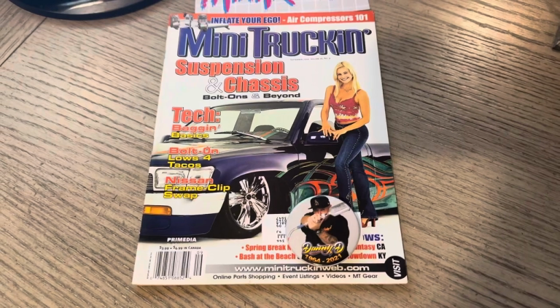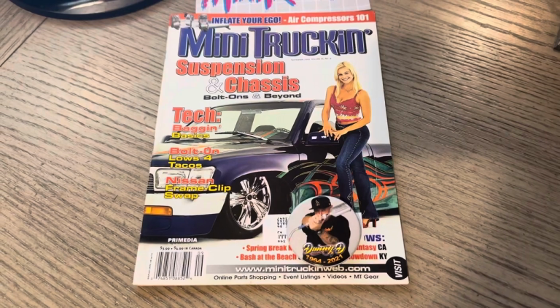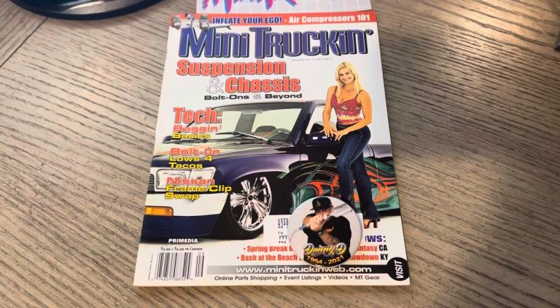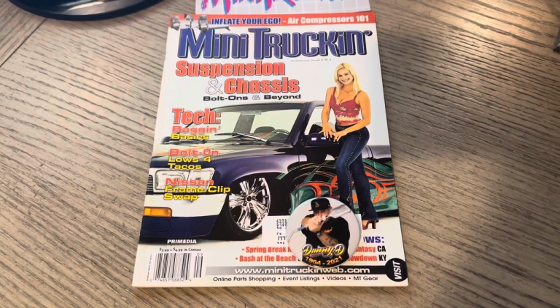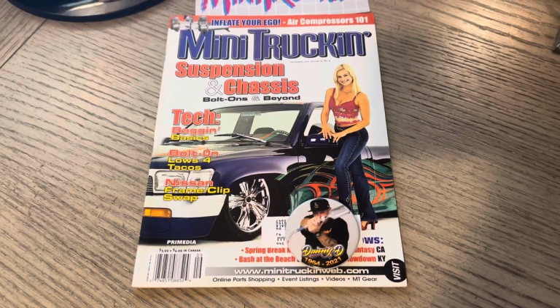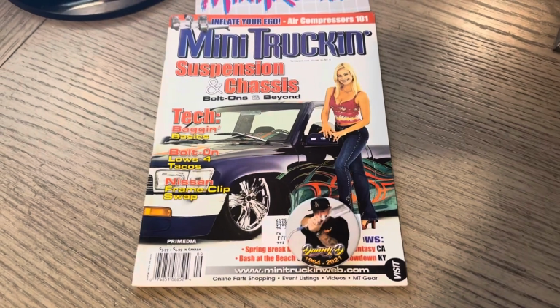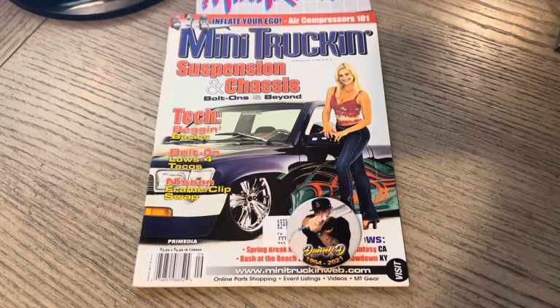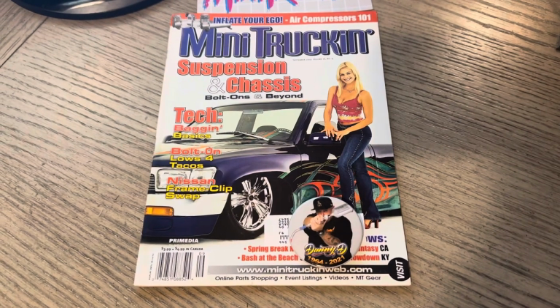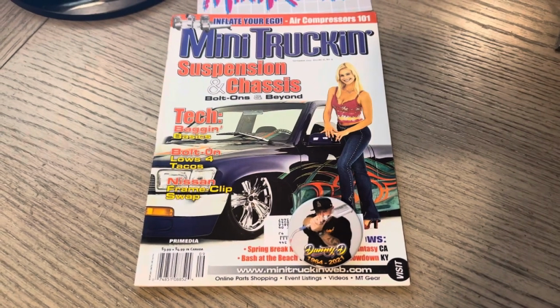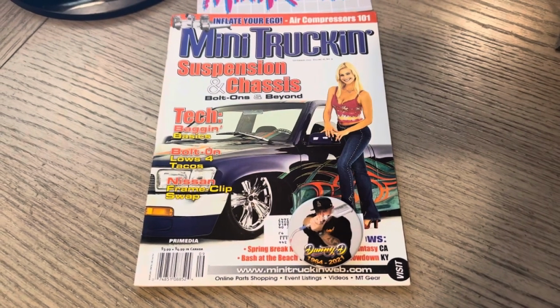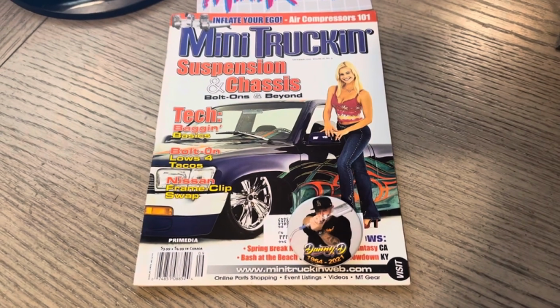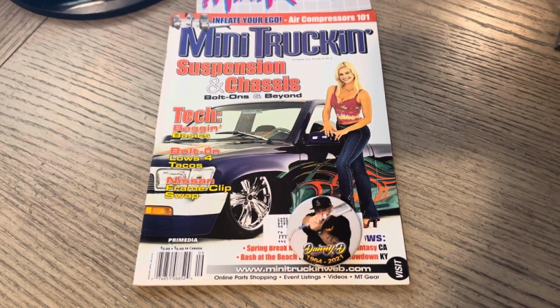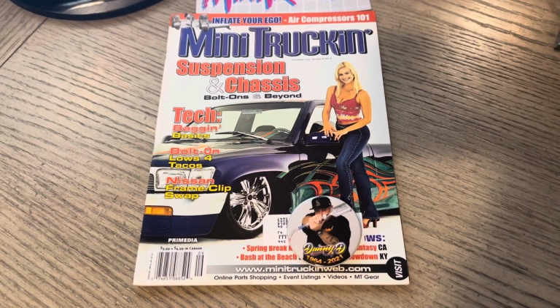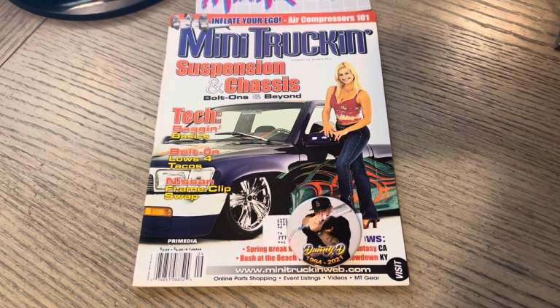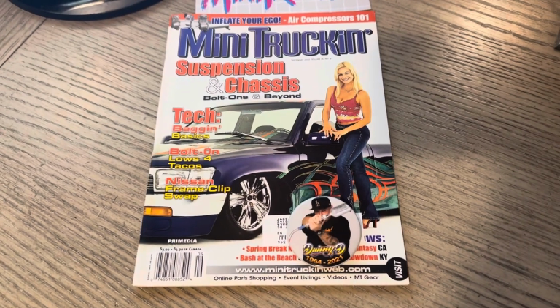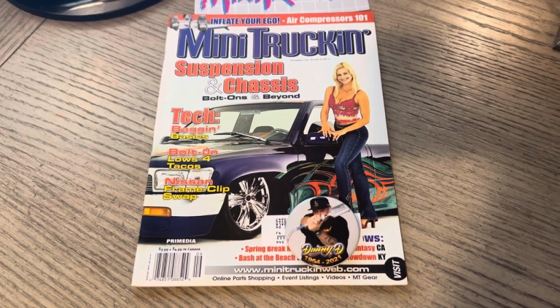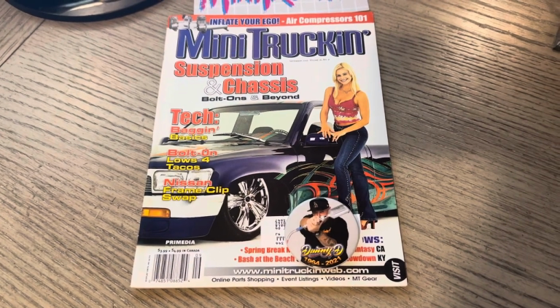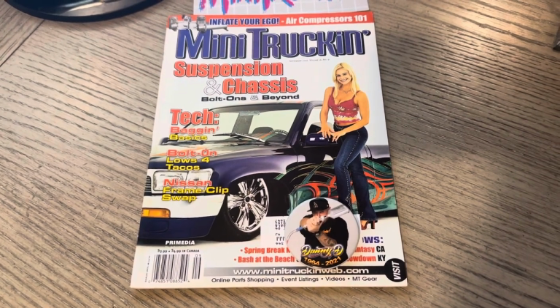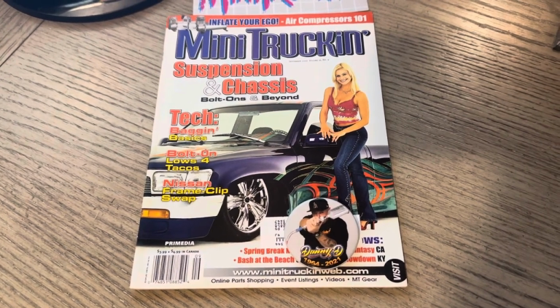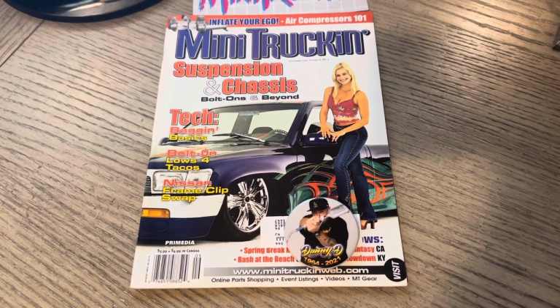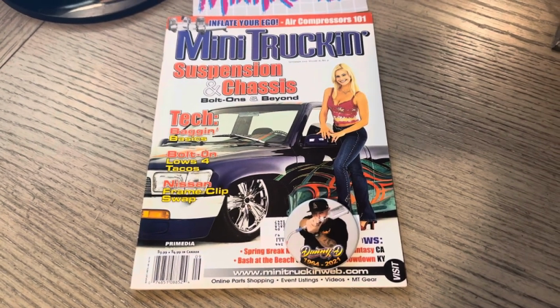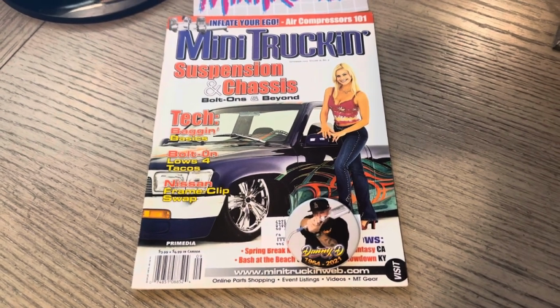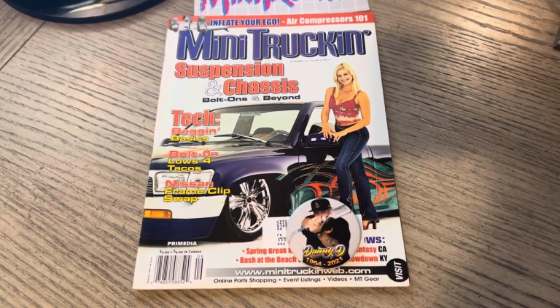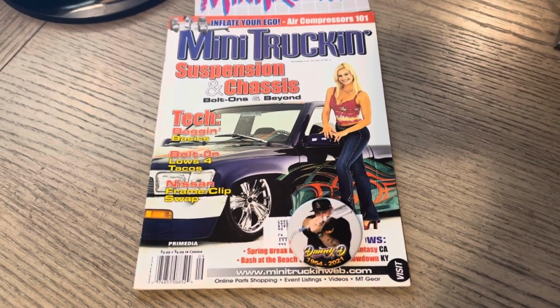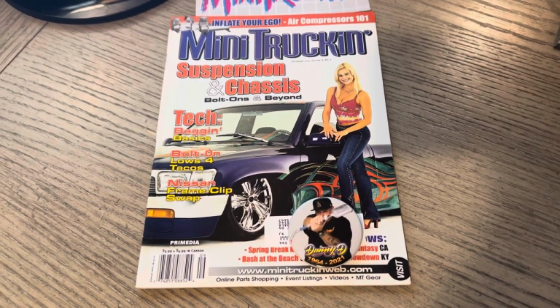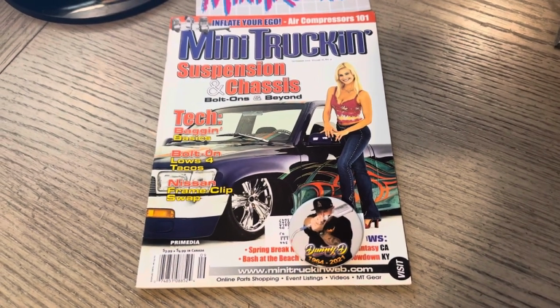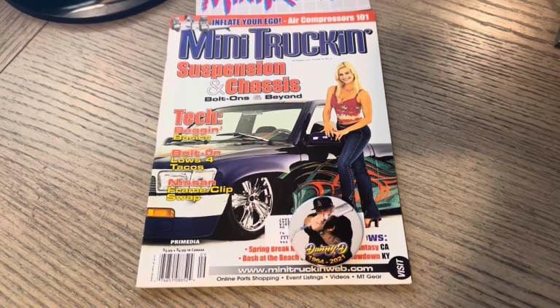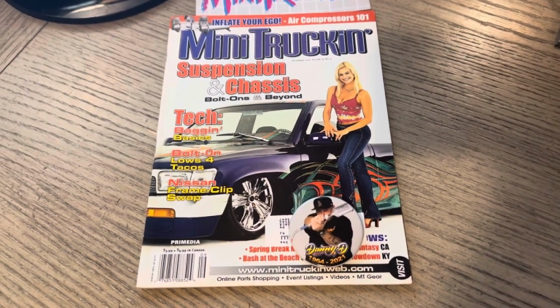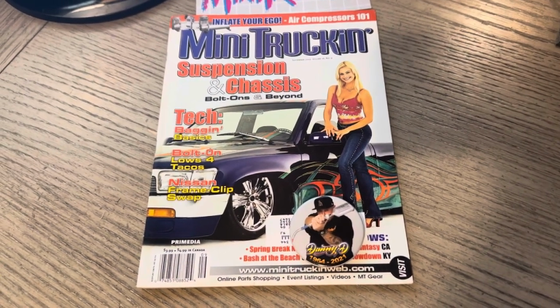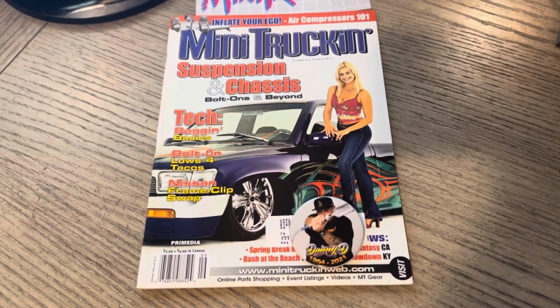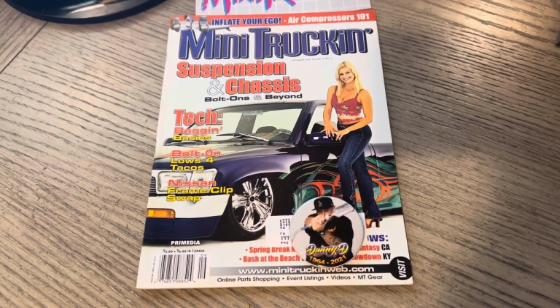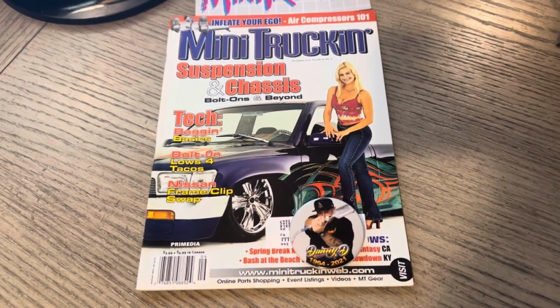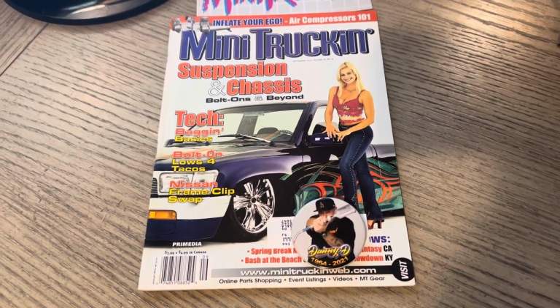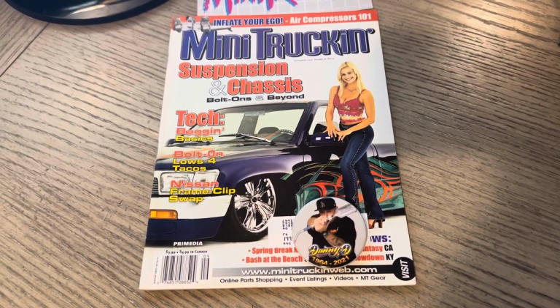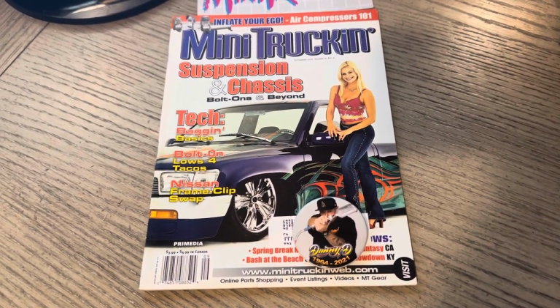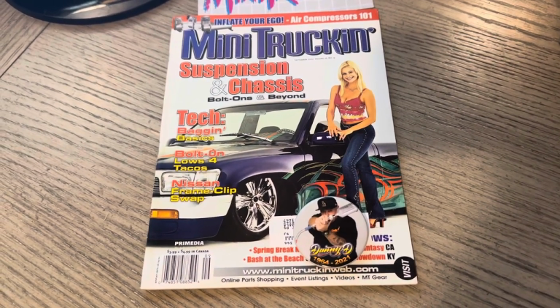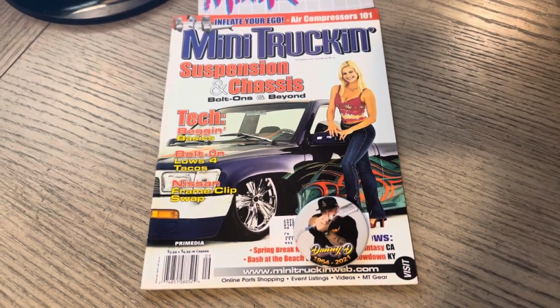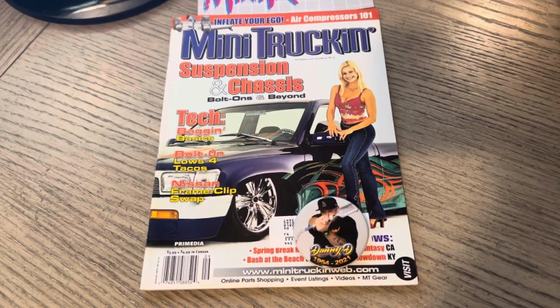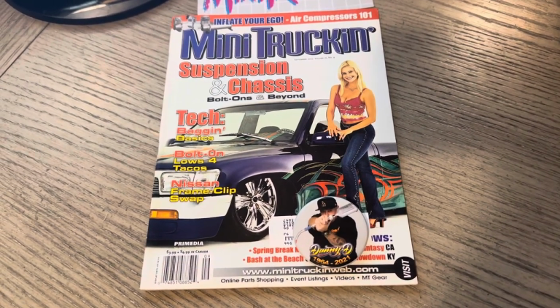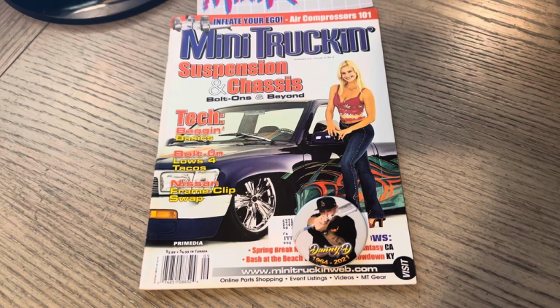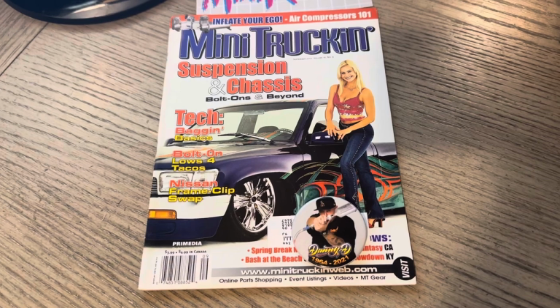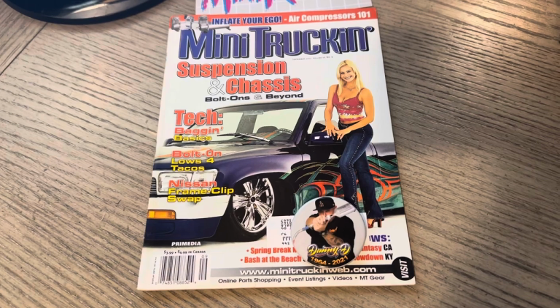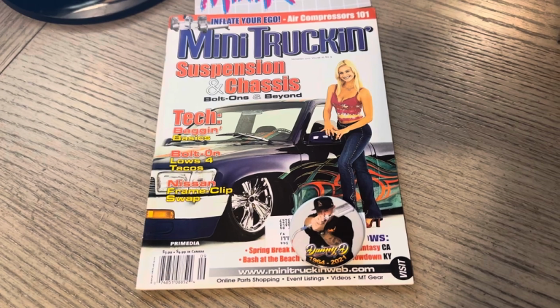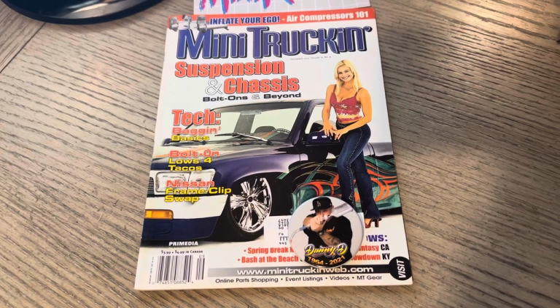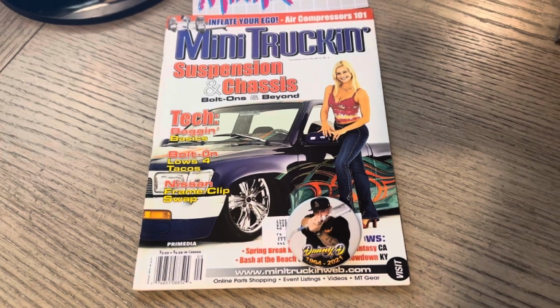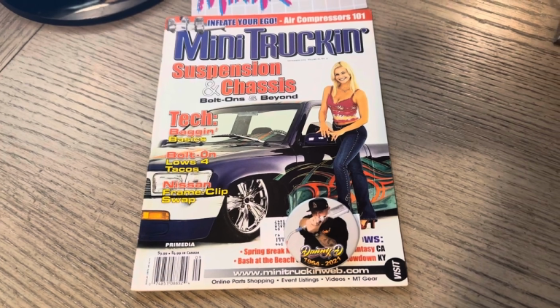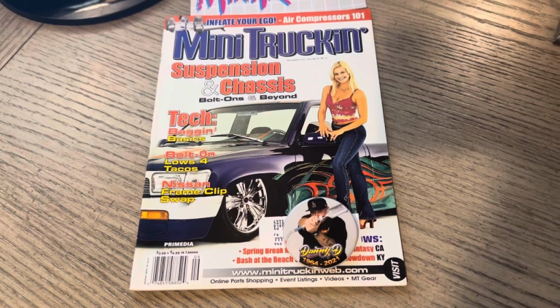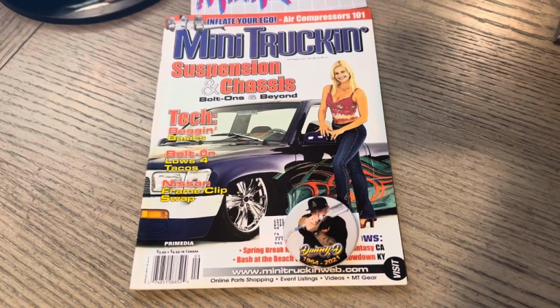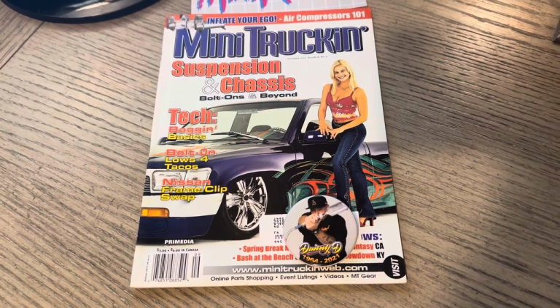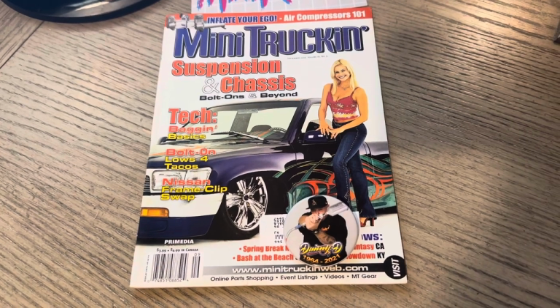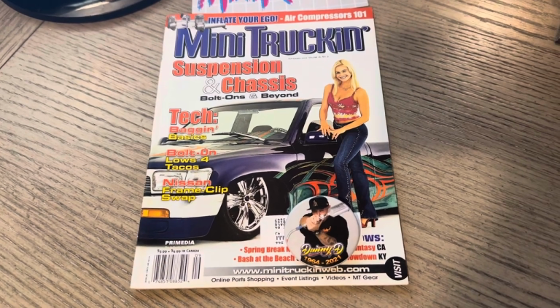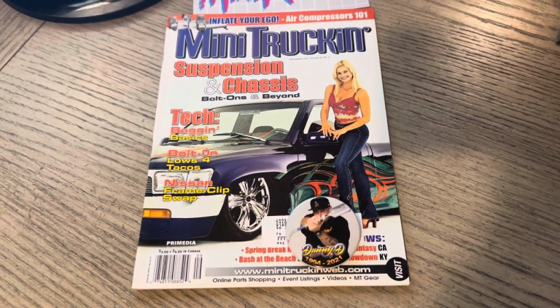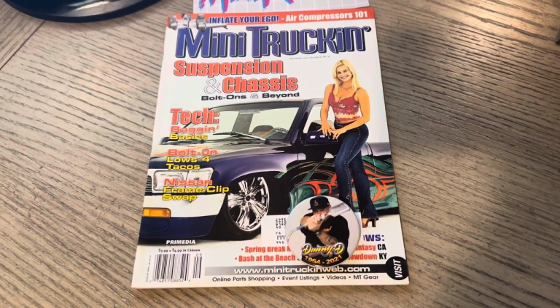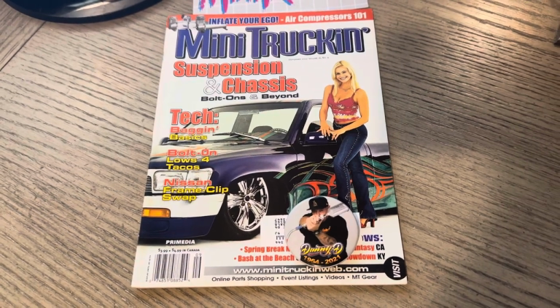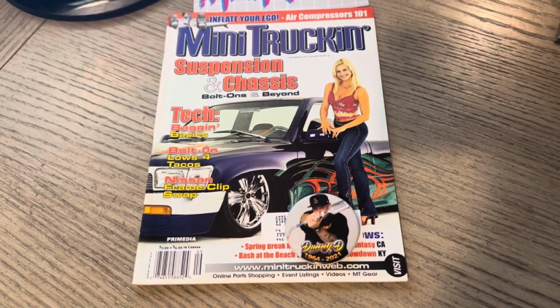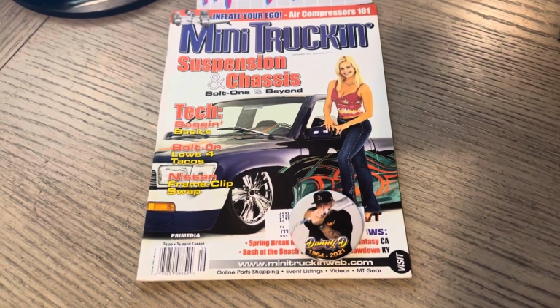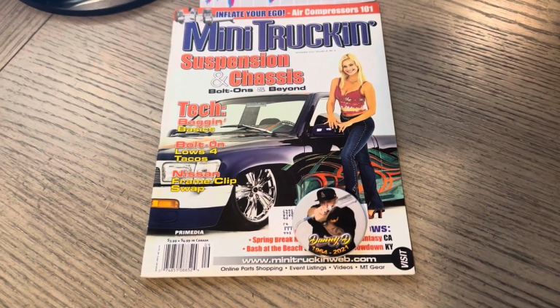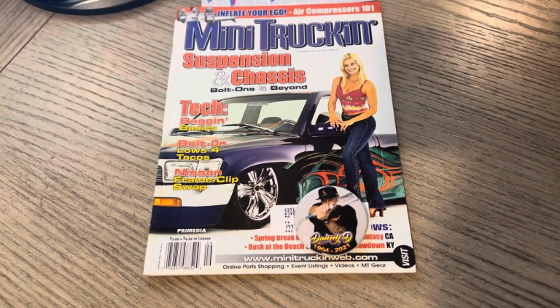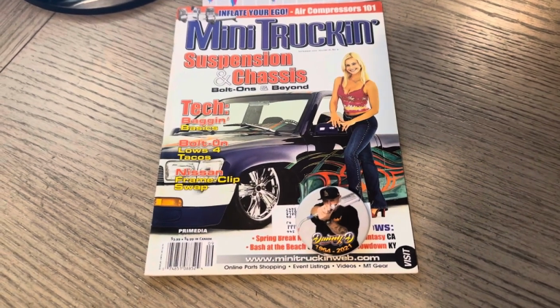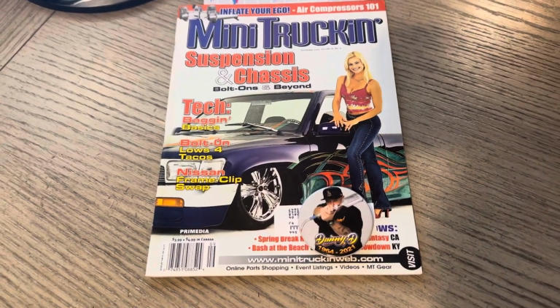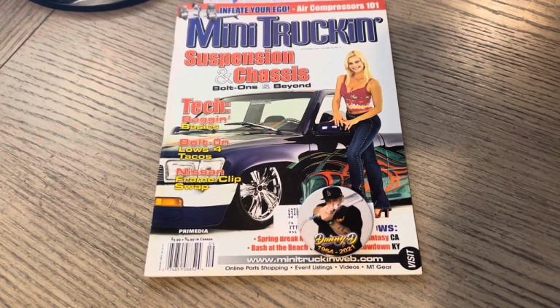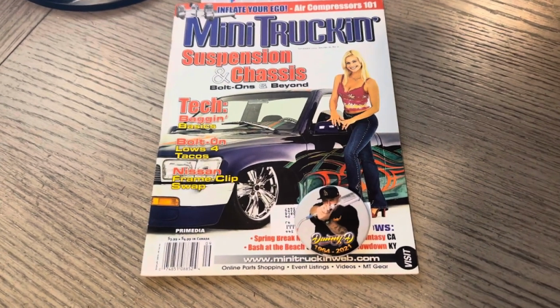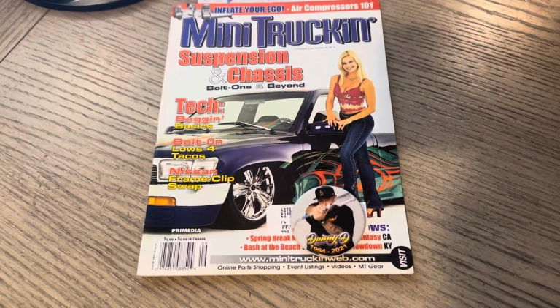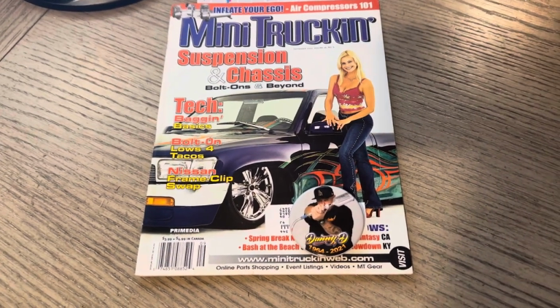Yo, yo, it's ODB from OLP. This is issue 129 of Mini Truckin' Magazine, September 2002.